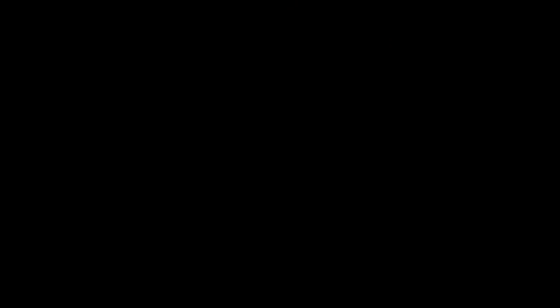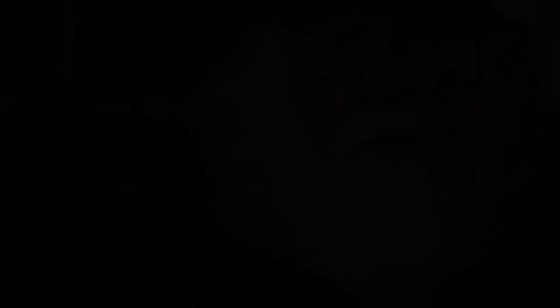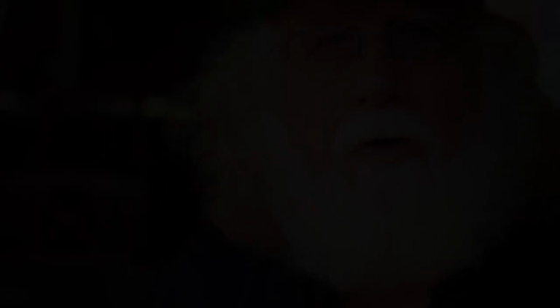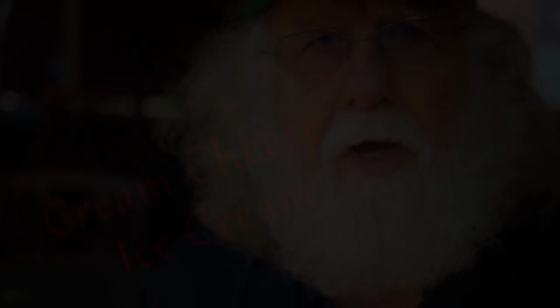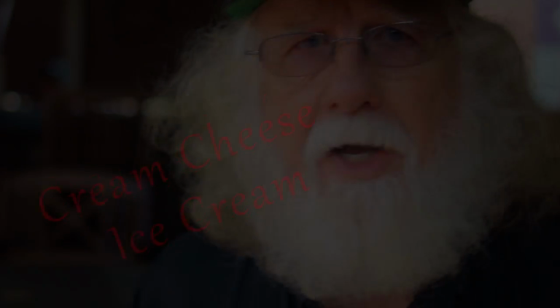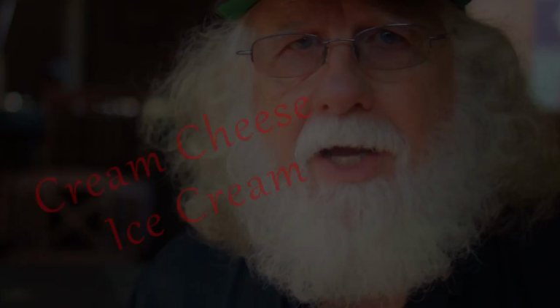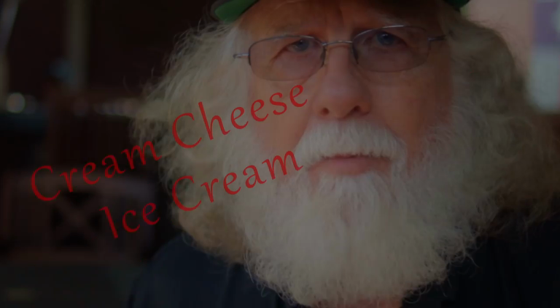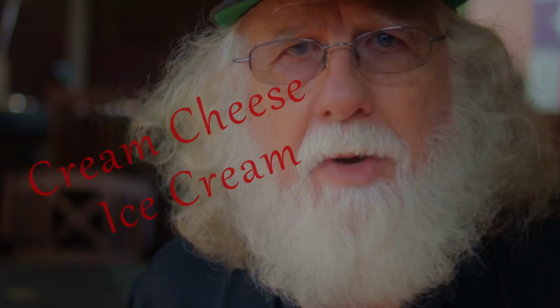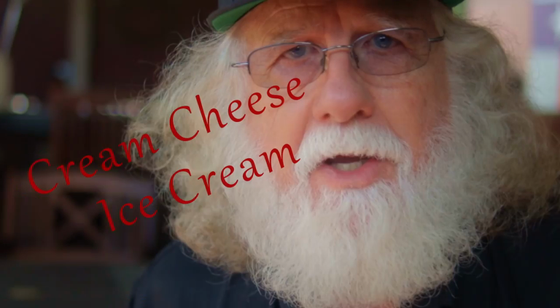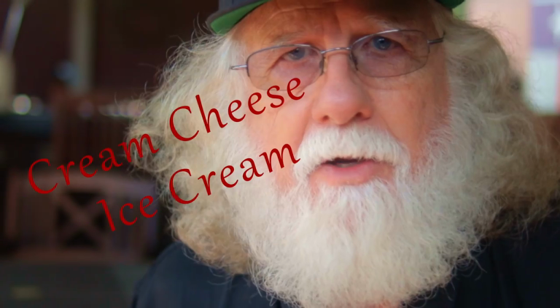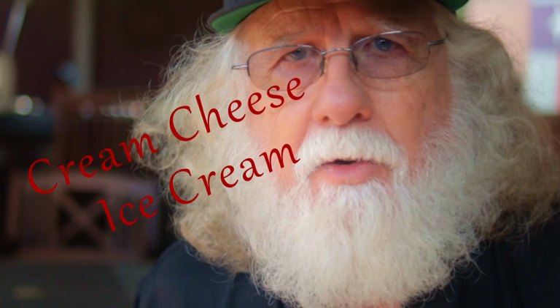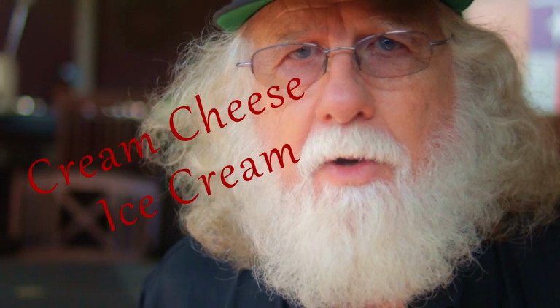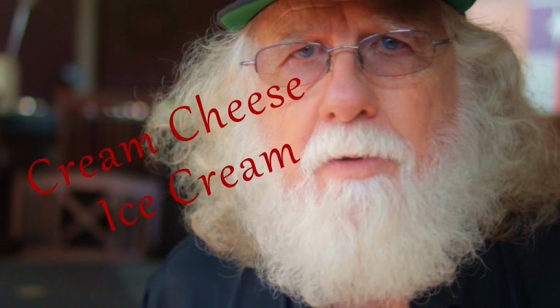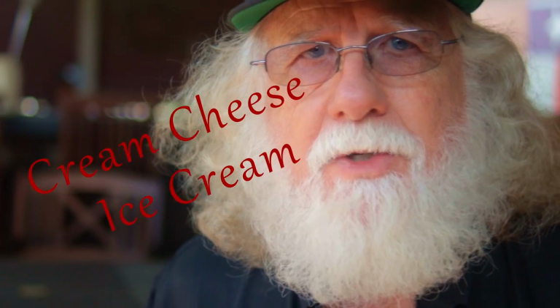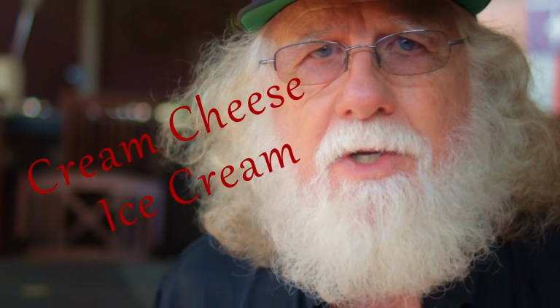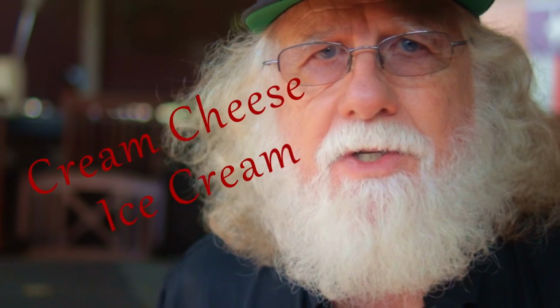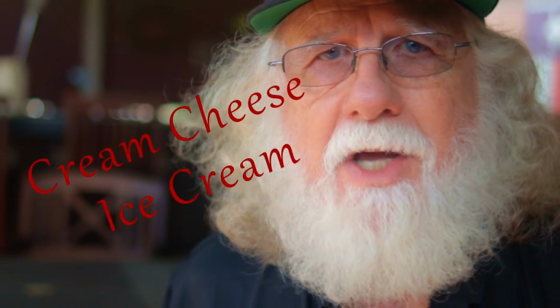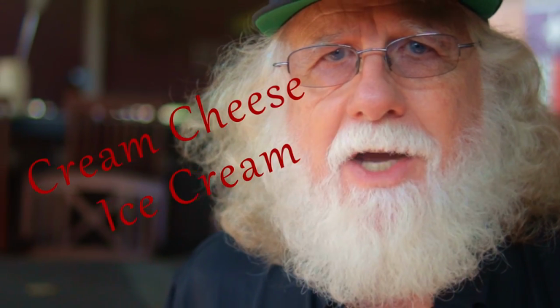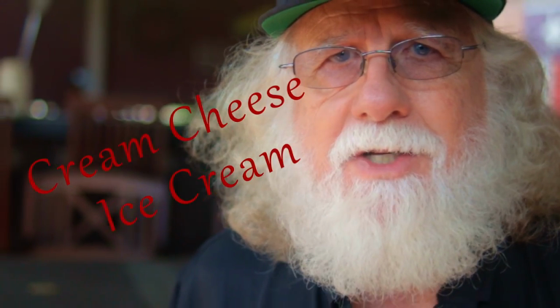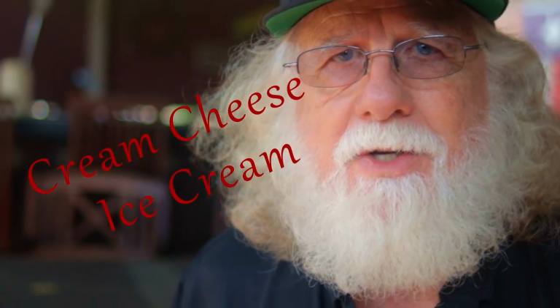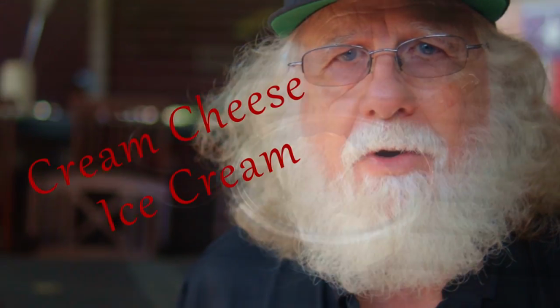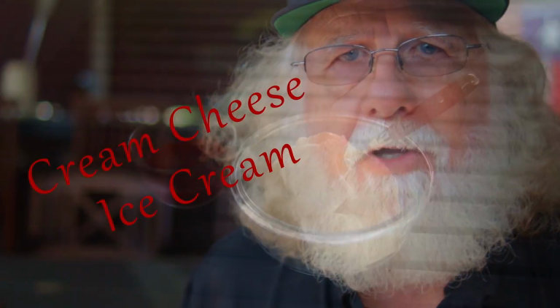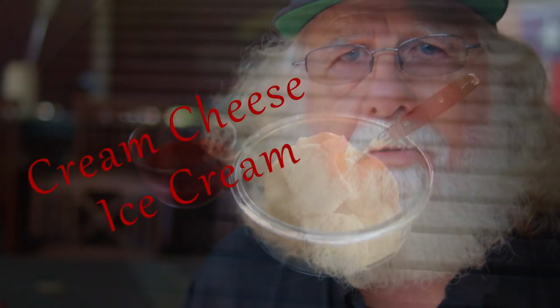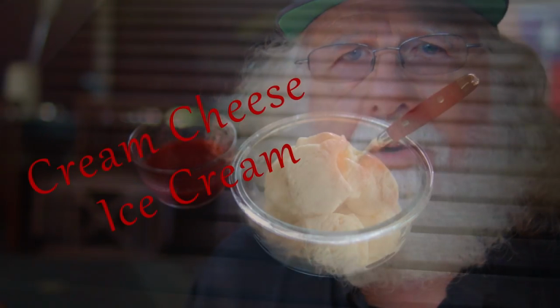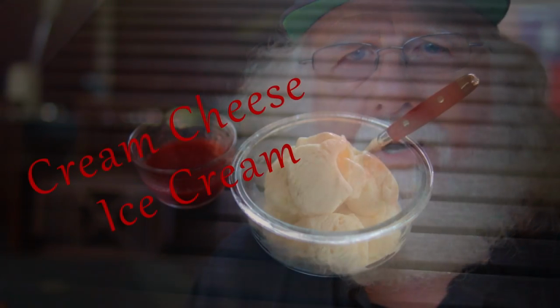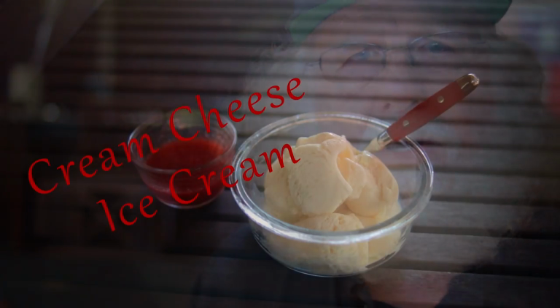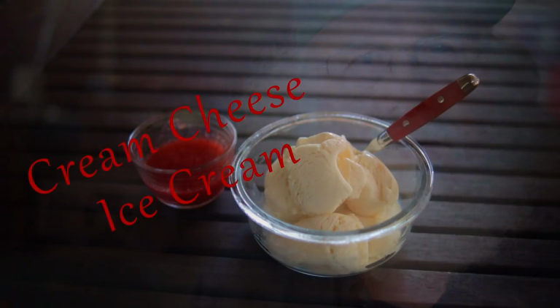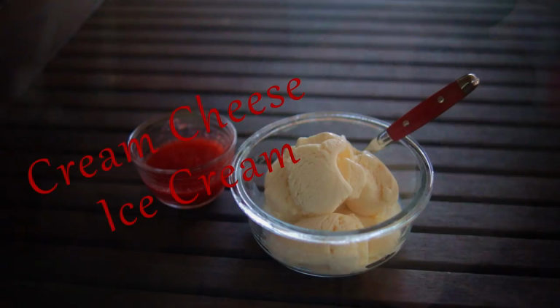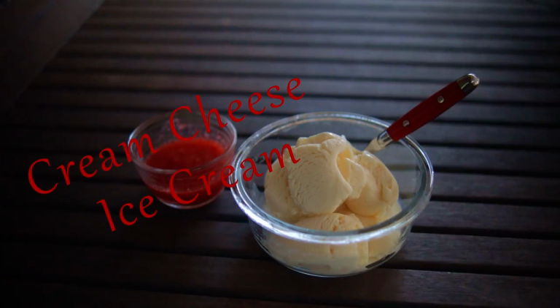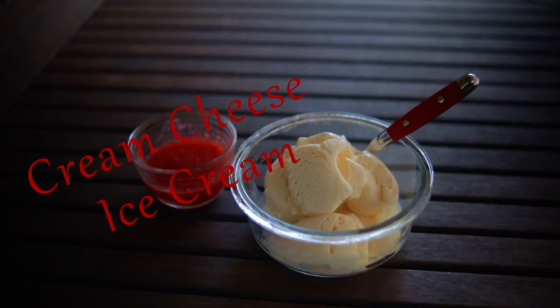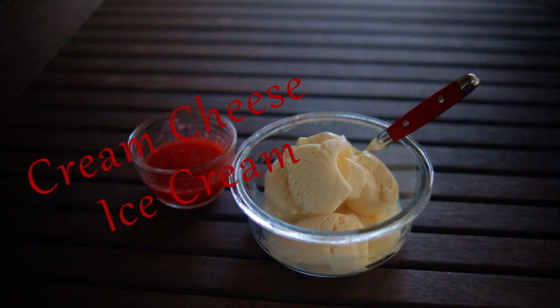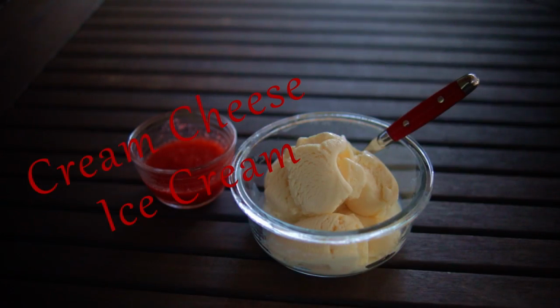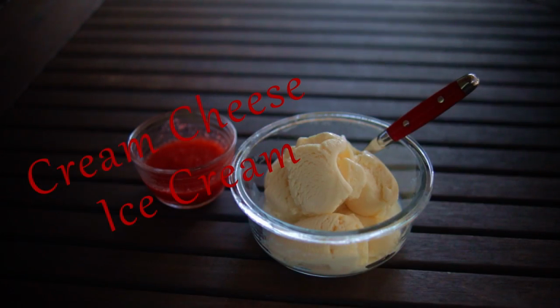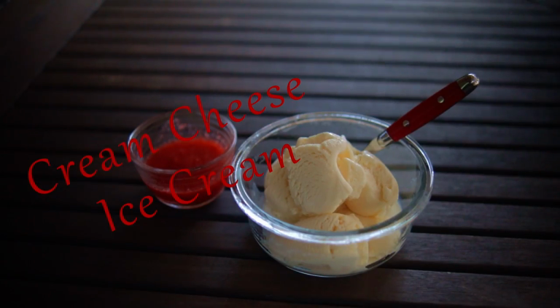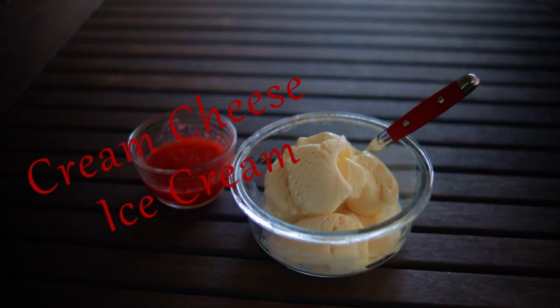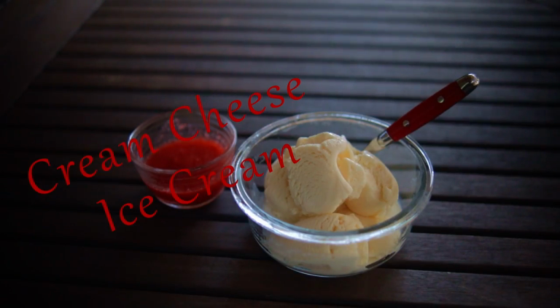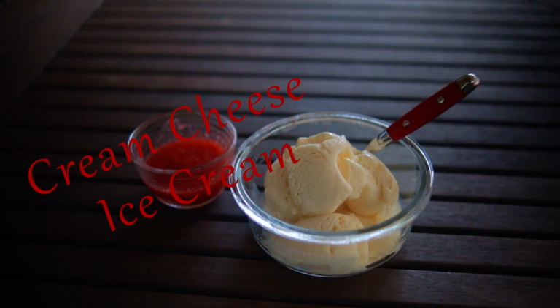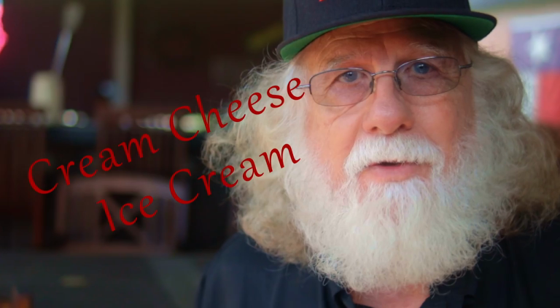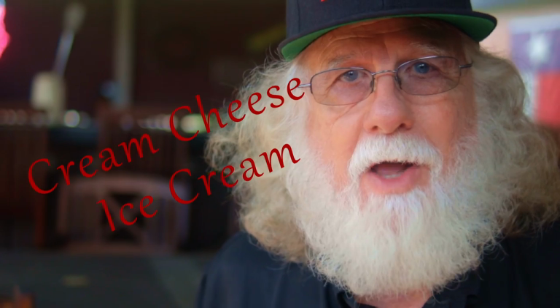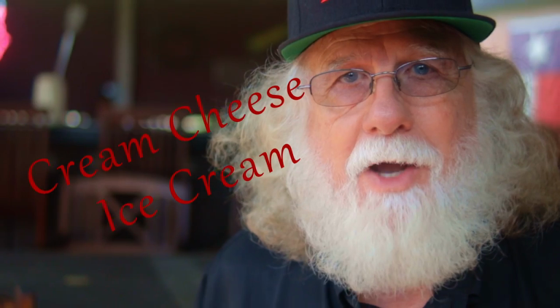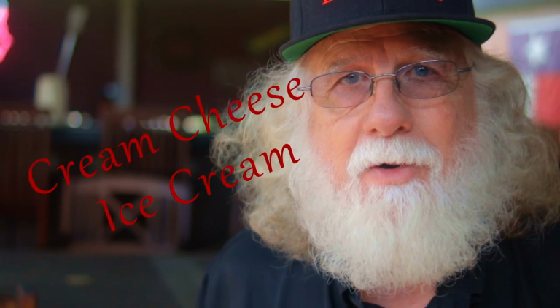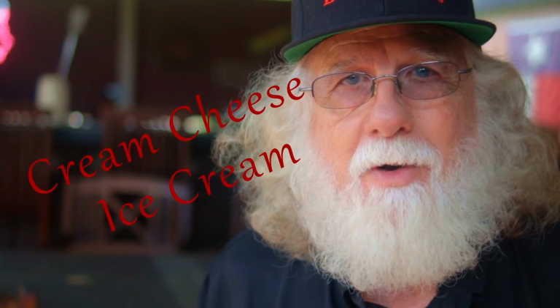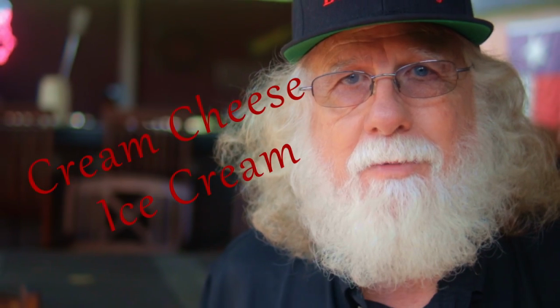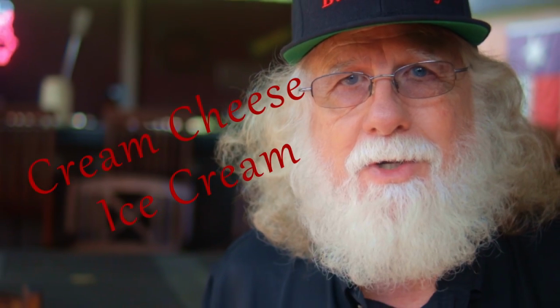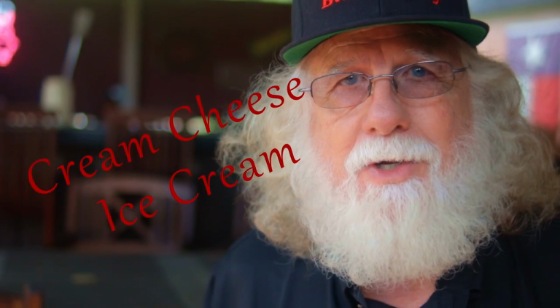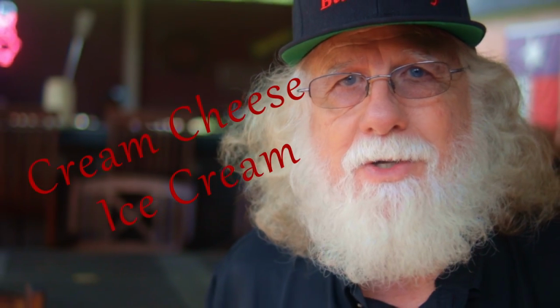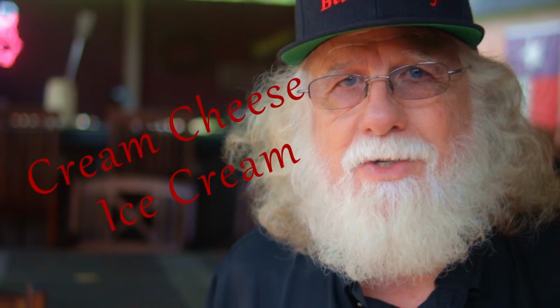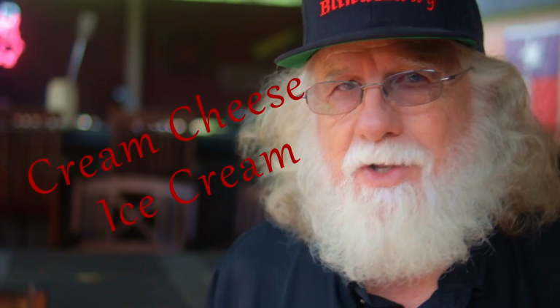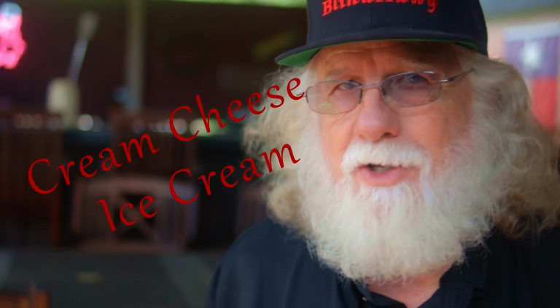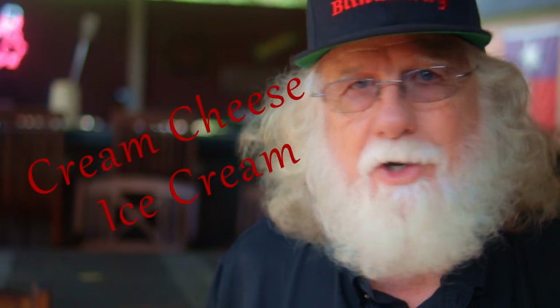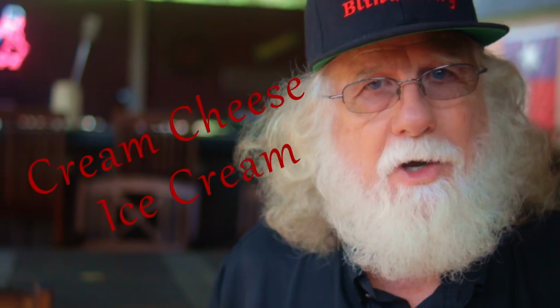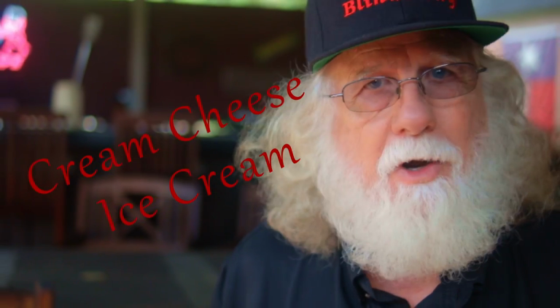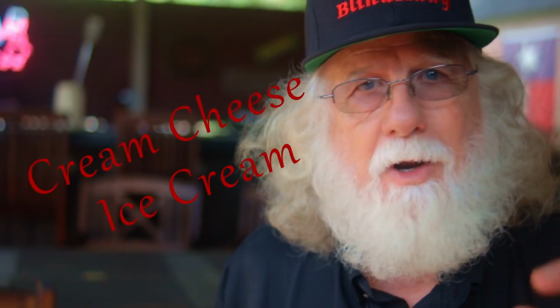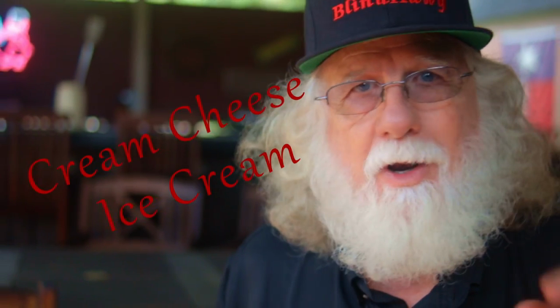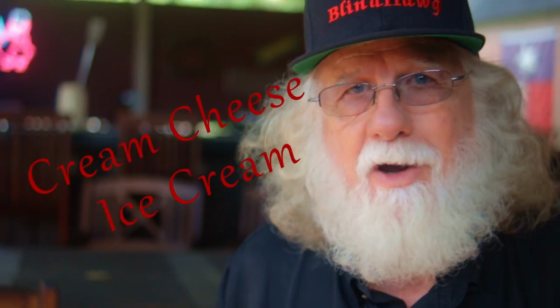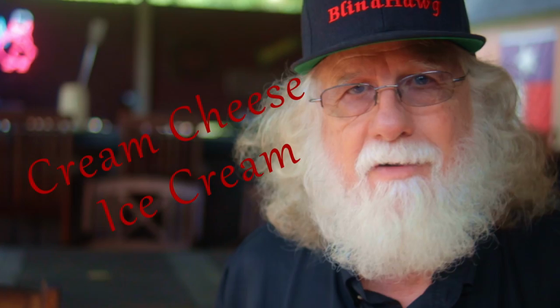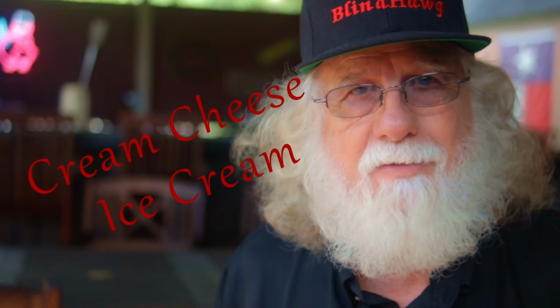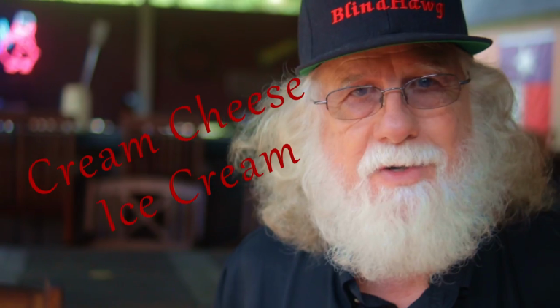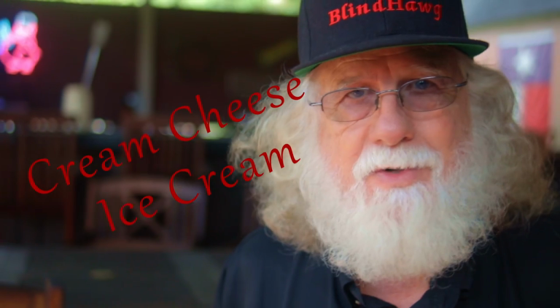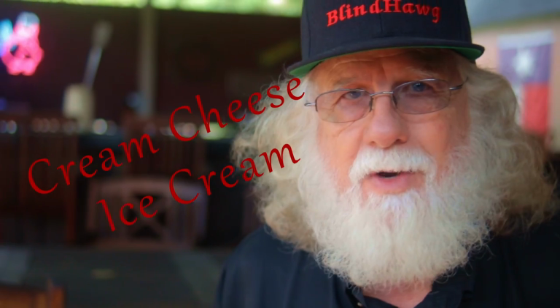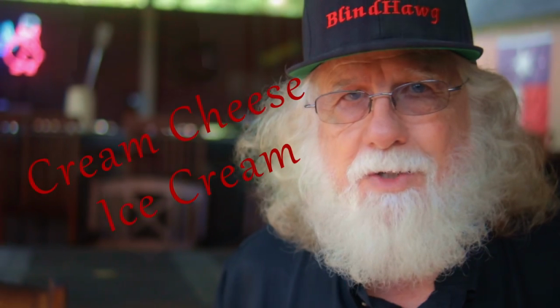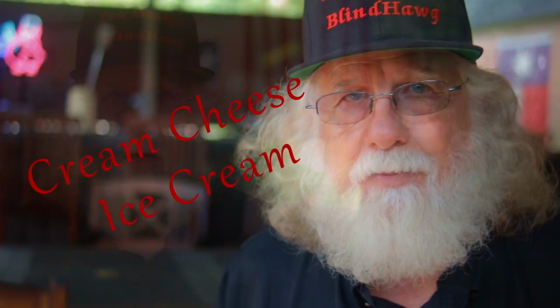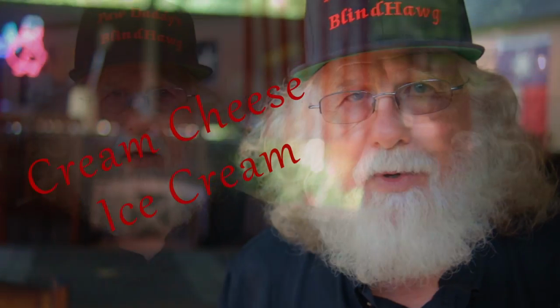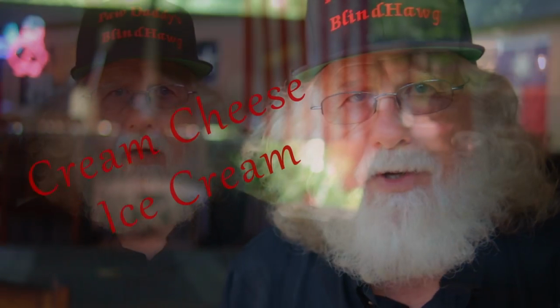Today I'm making cream cheese ice cream. It's safe to say that if you like cream cheese, then you're gonna love this recipe.